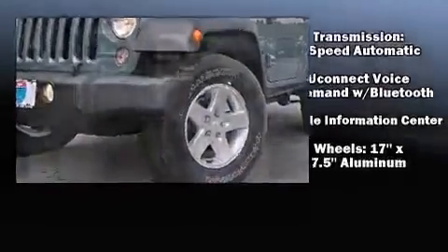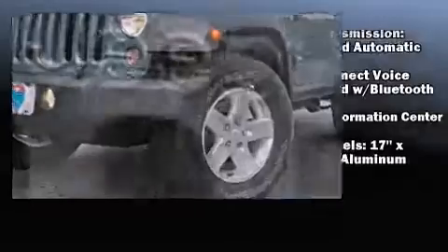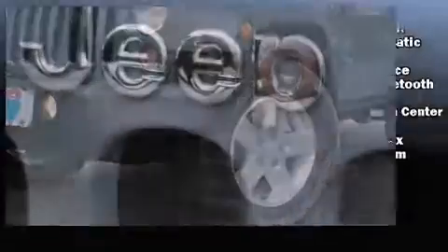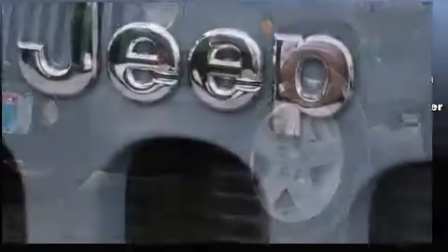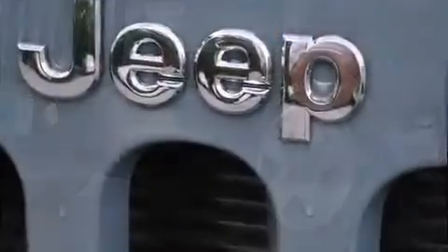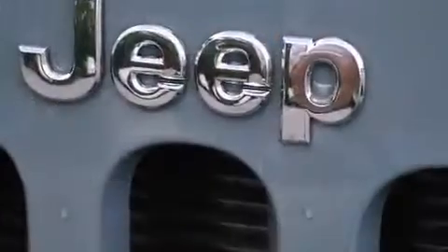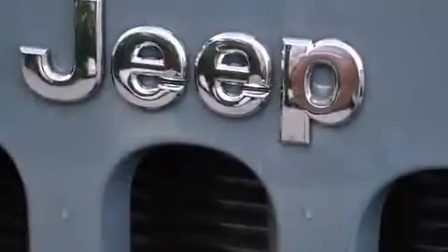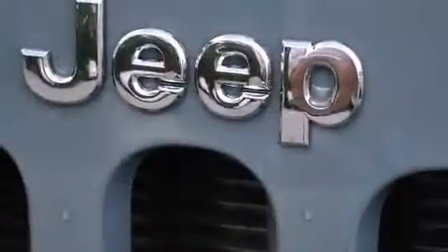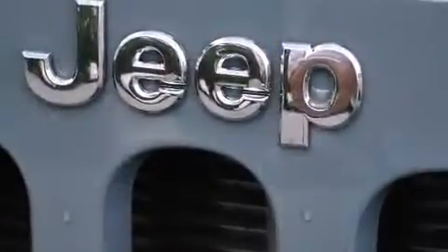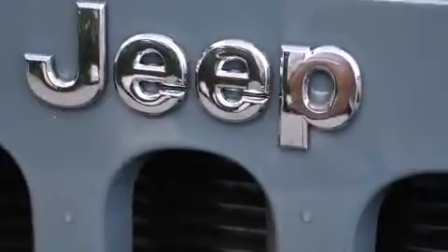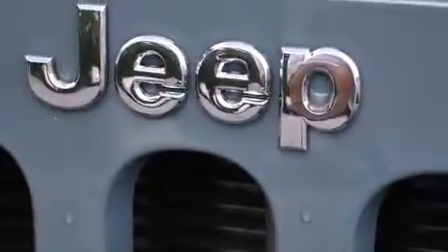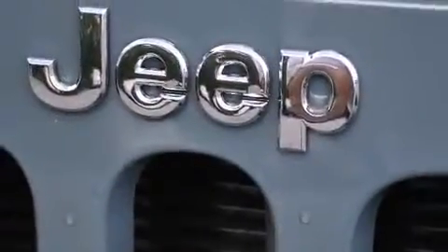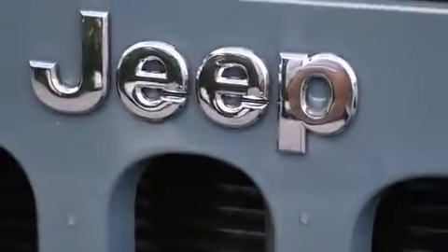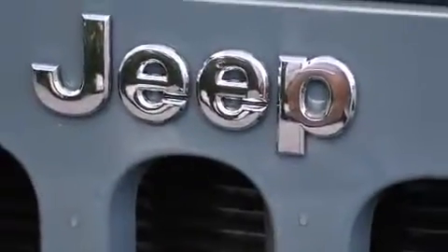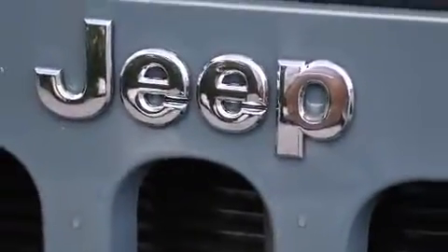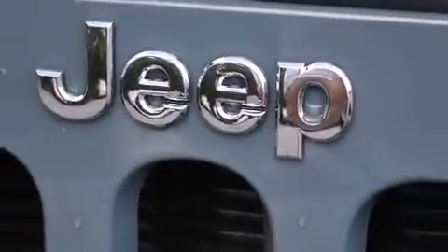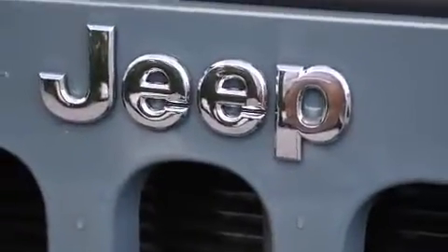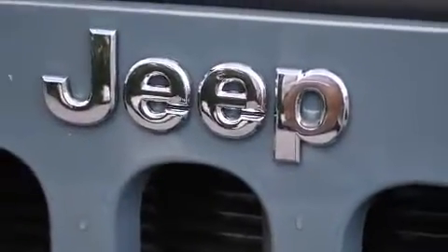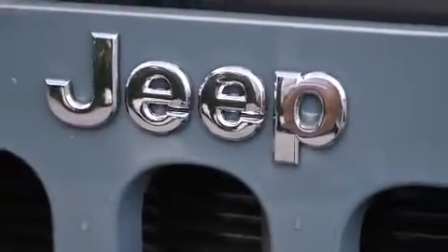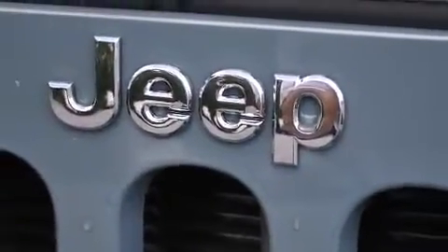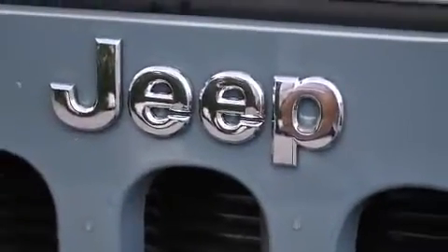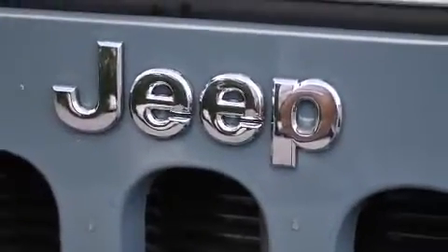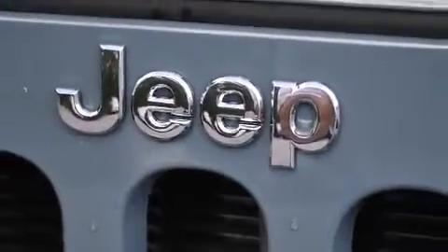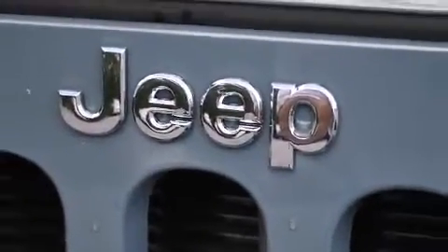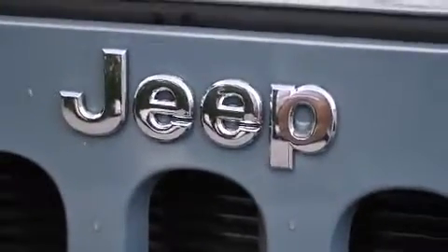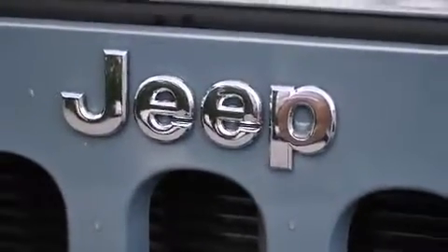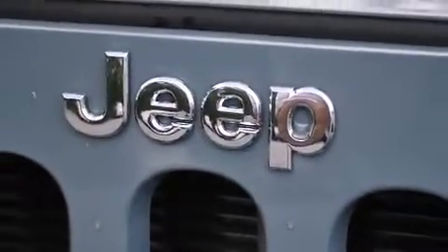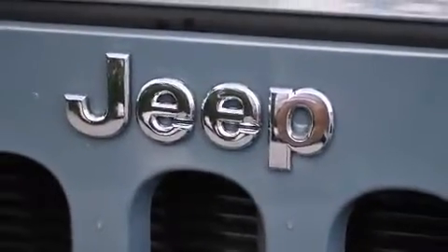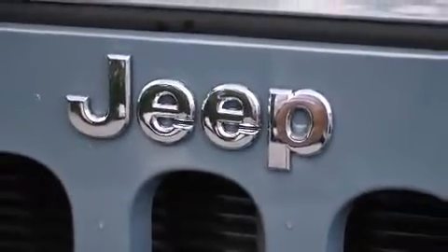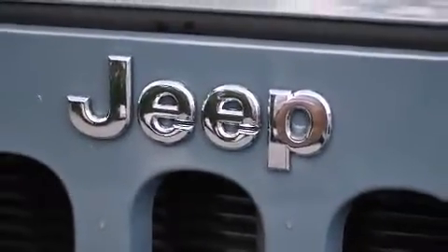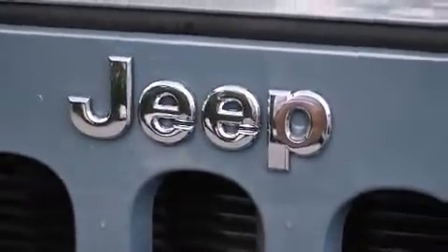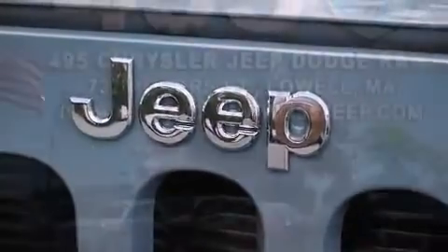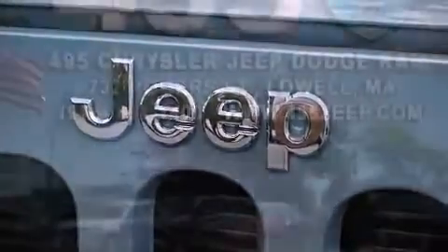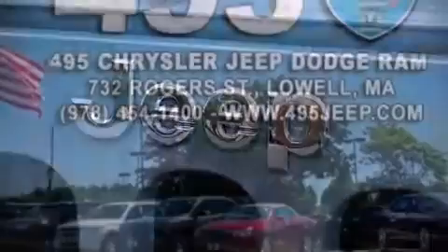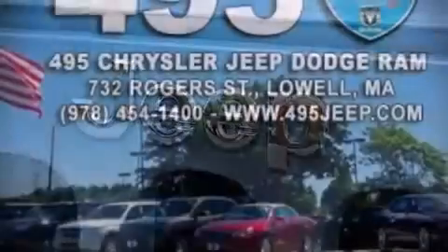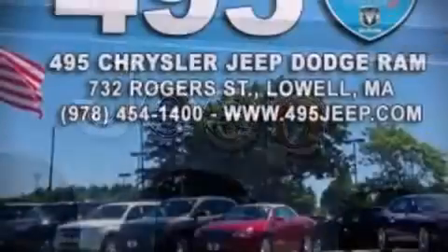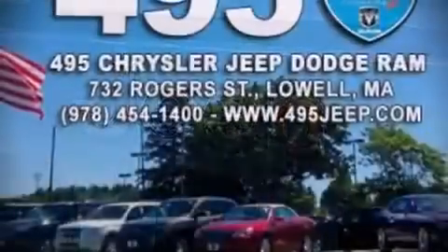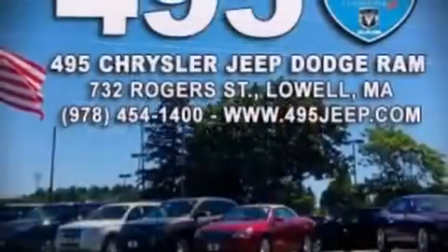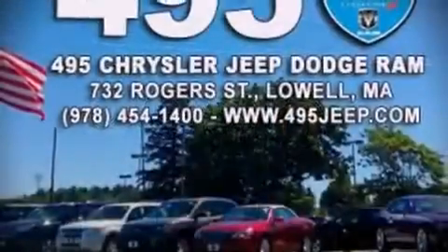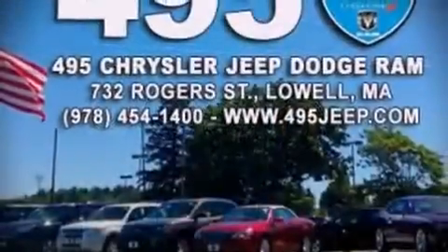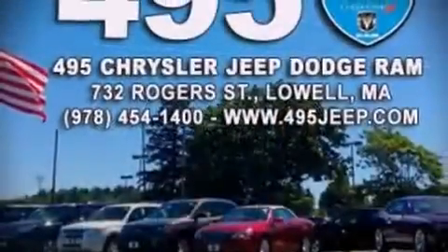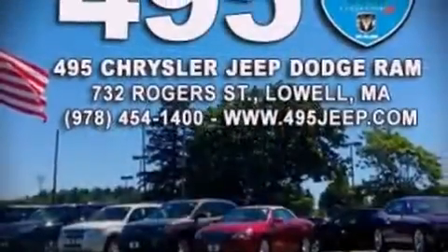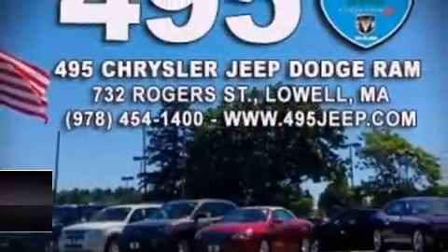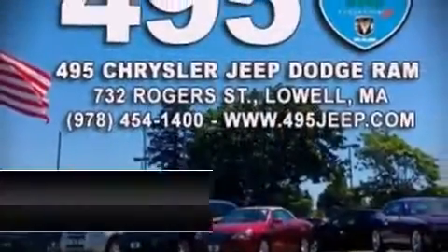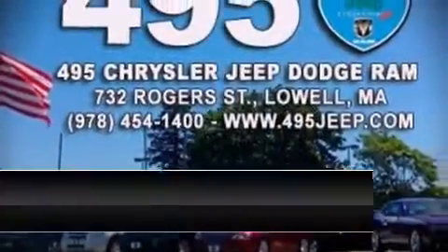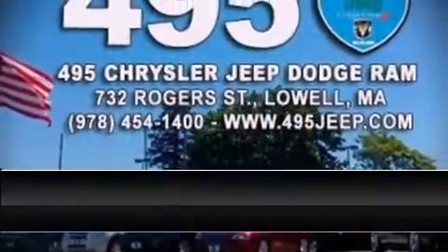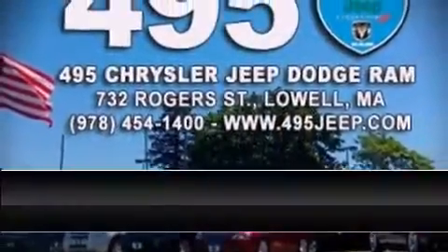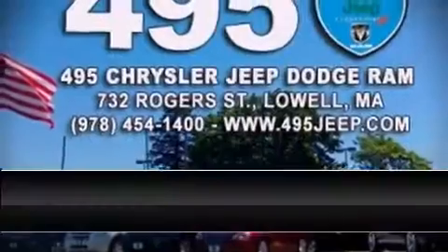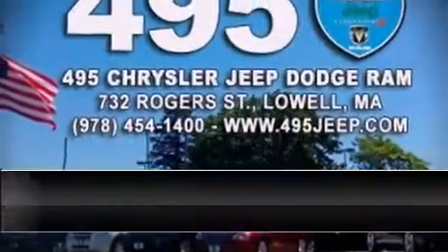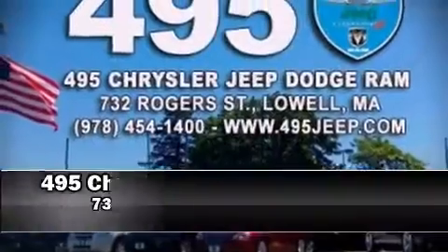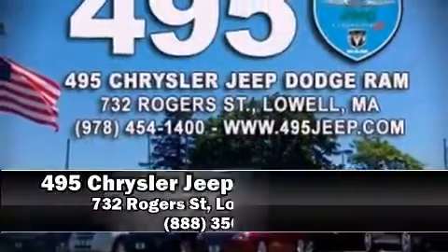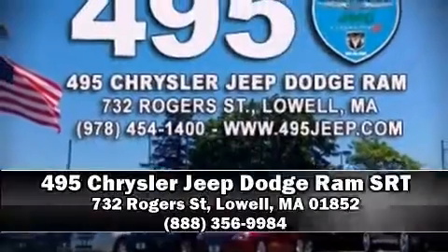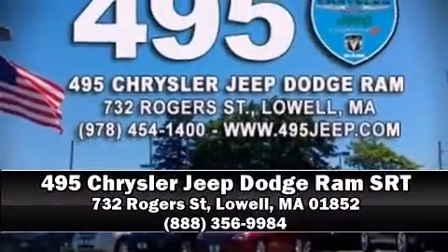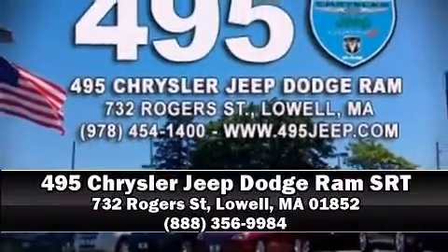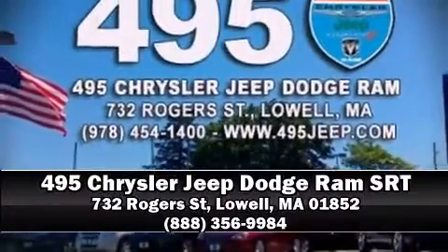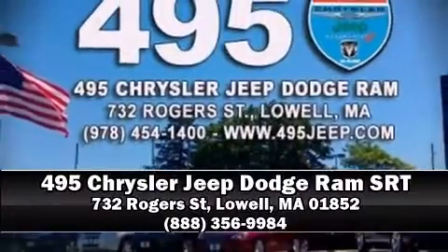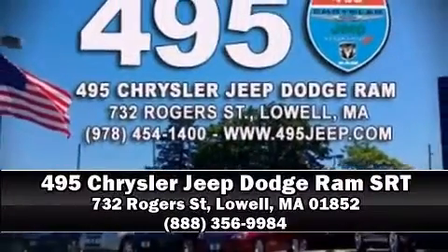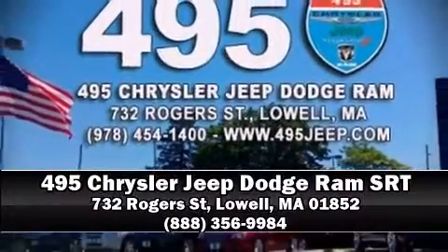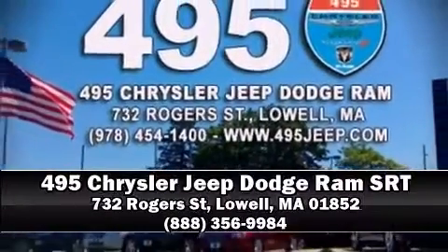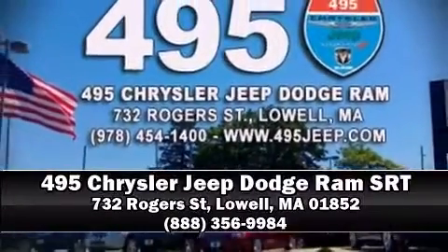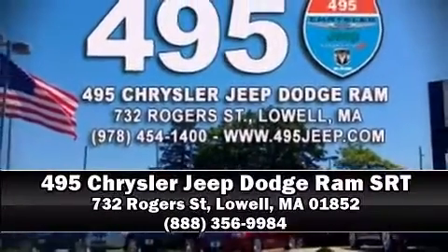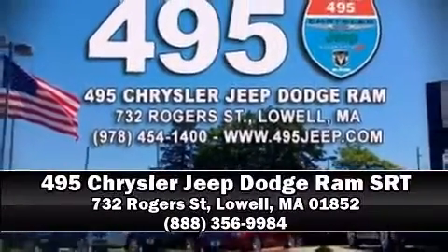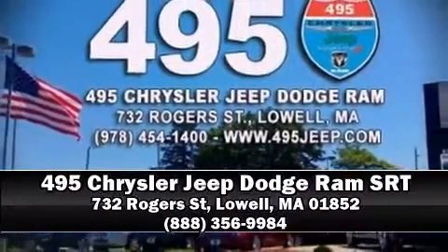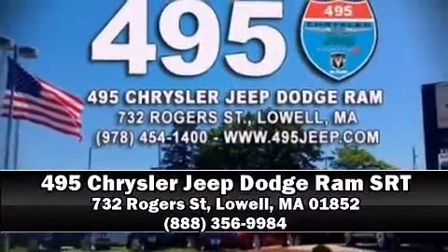Four-wheel disc brakes with ABS are also standard. Stop by our dealership or give us a call for more information.